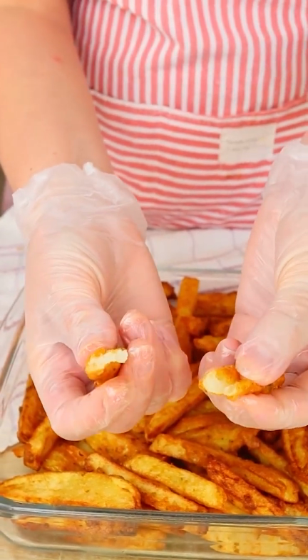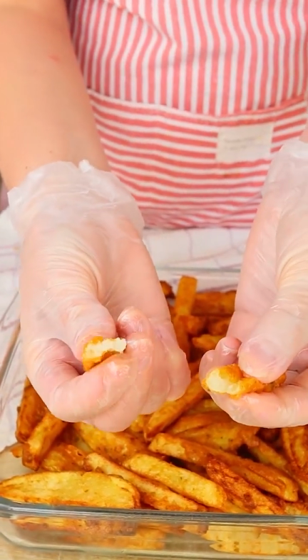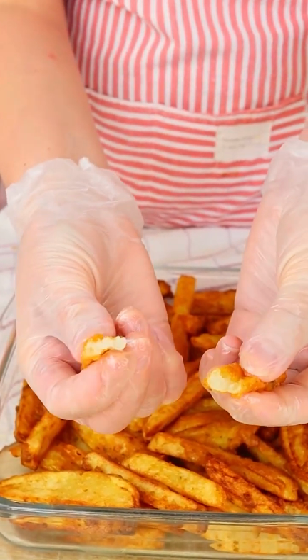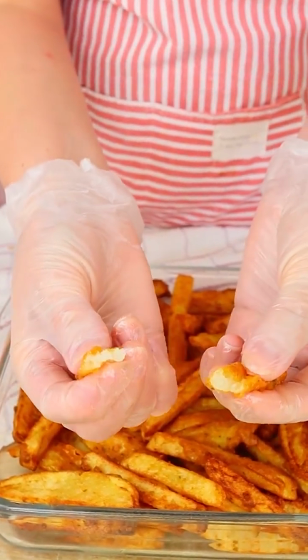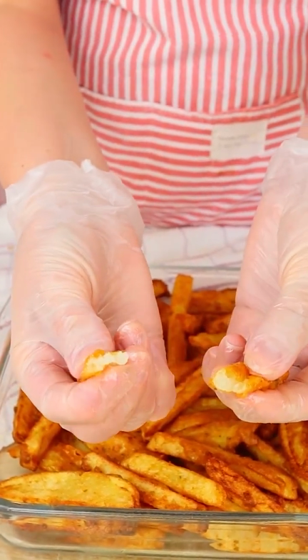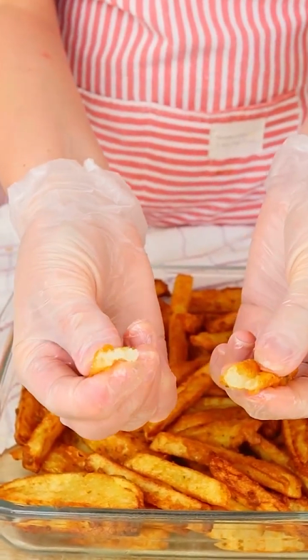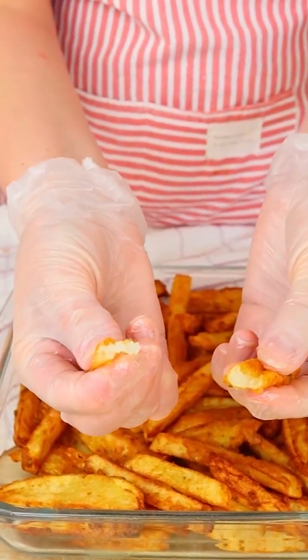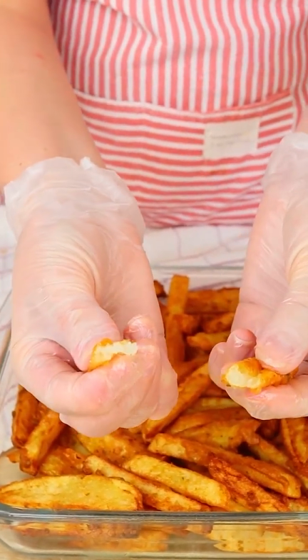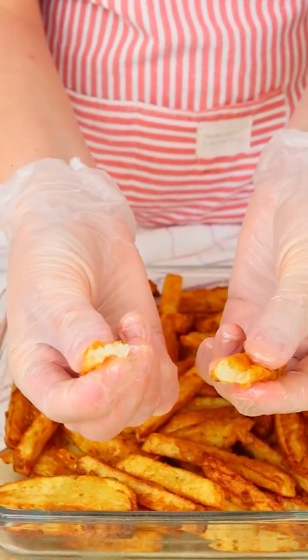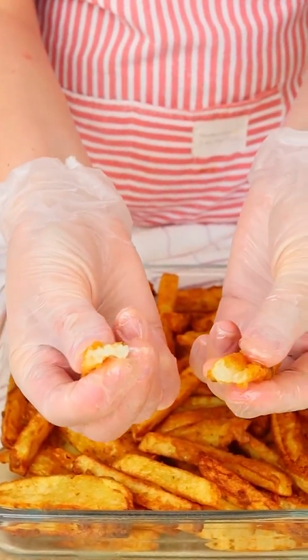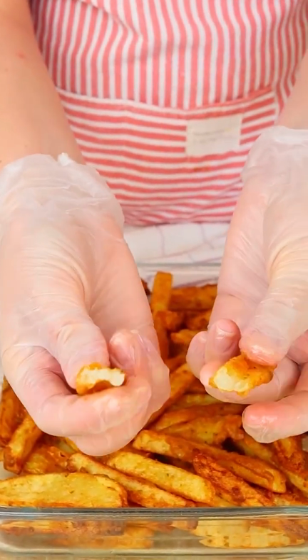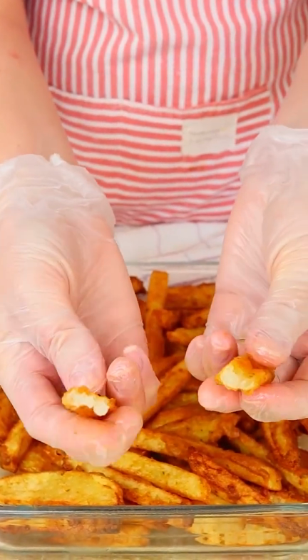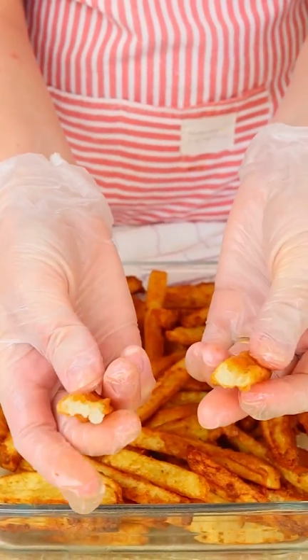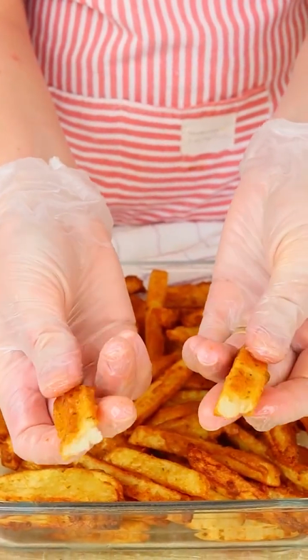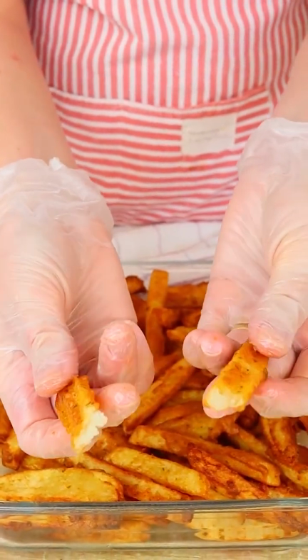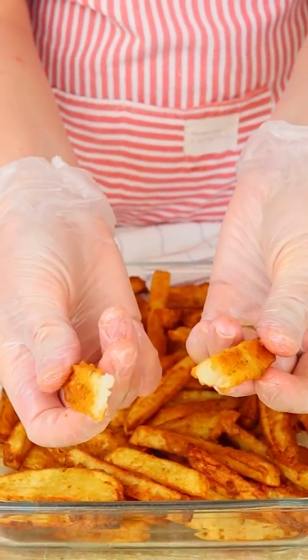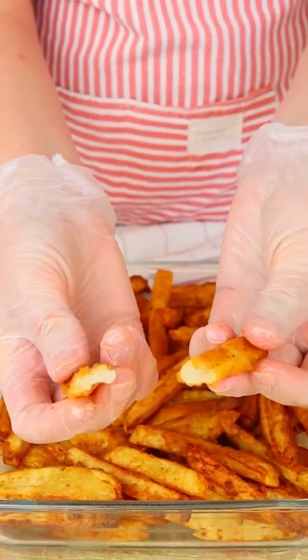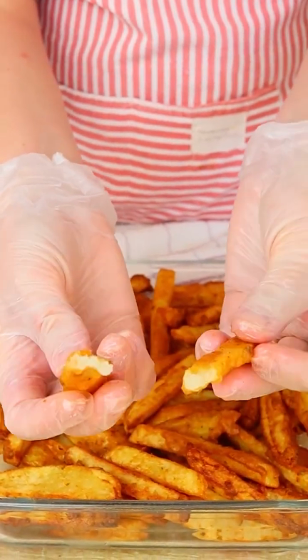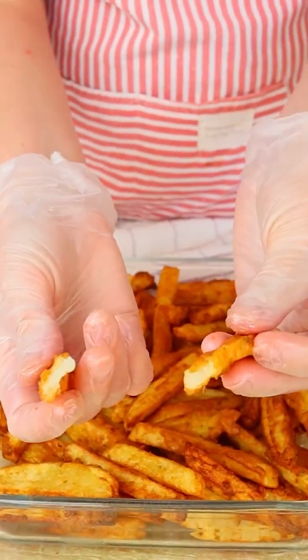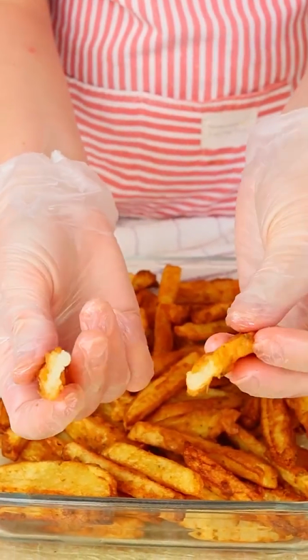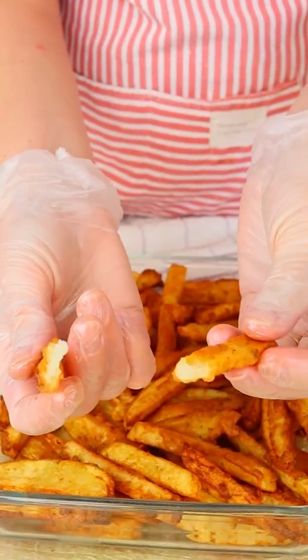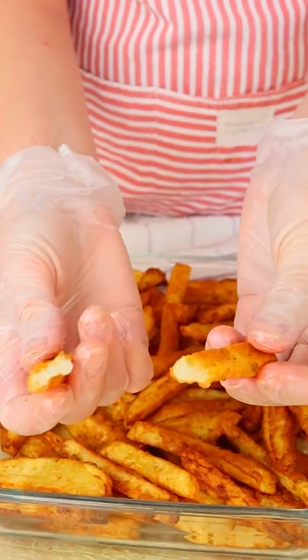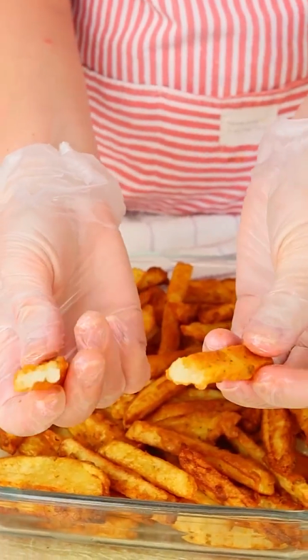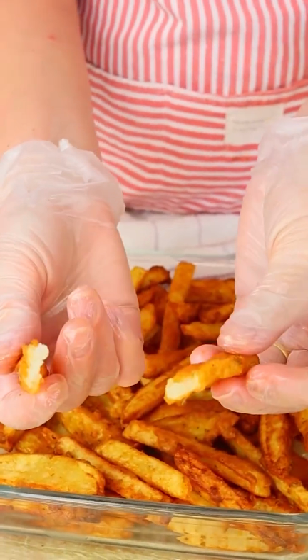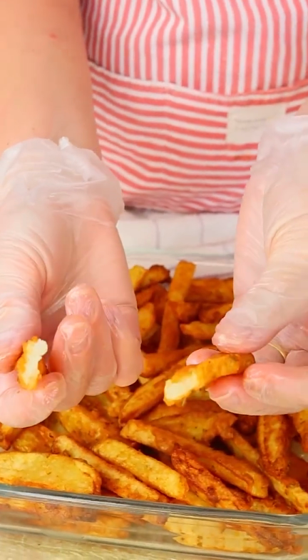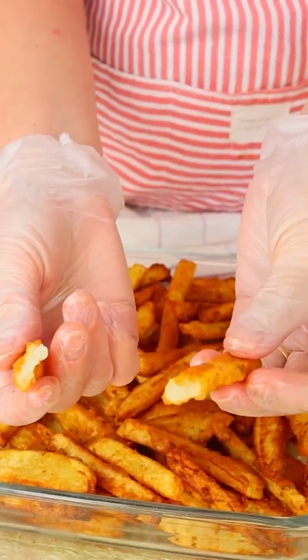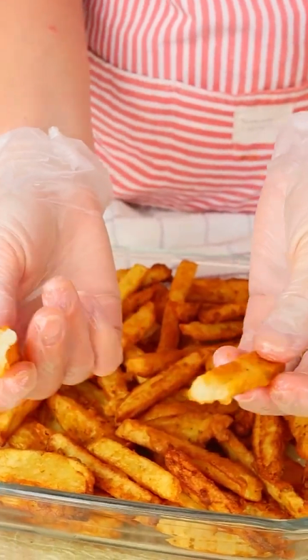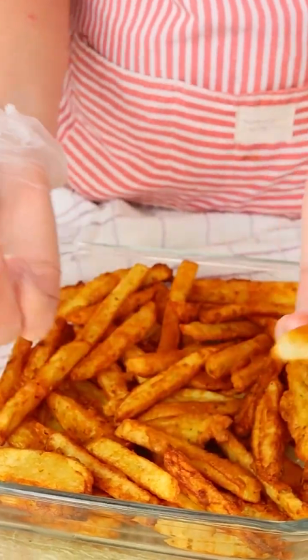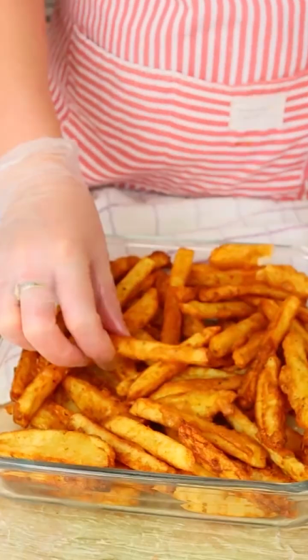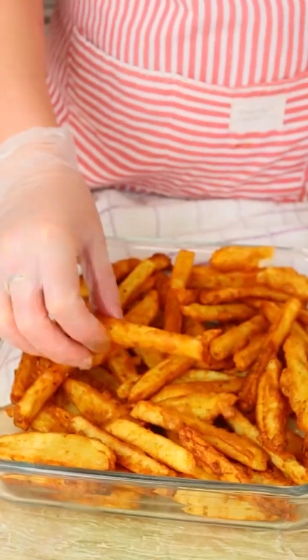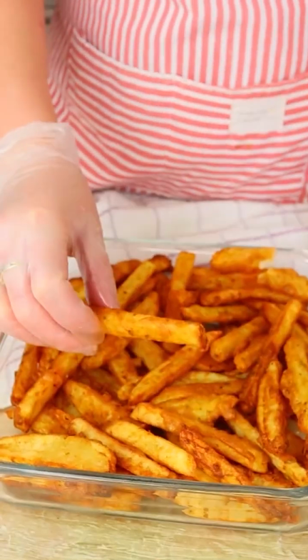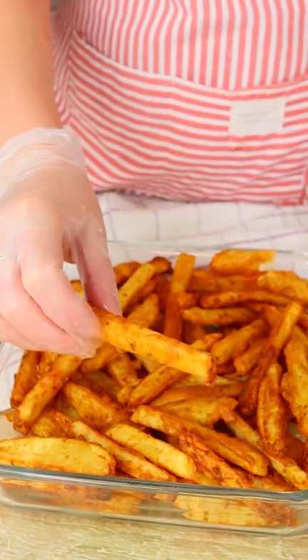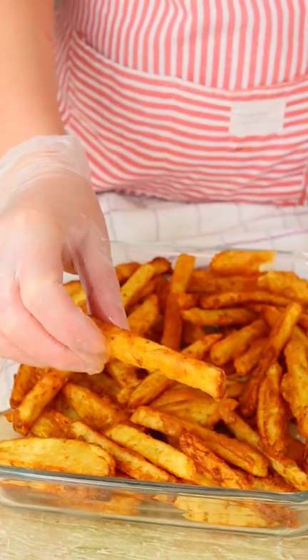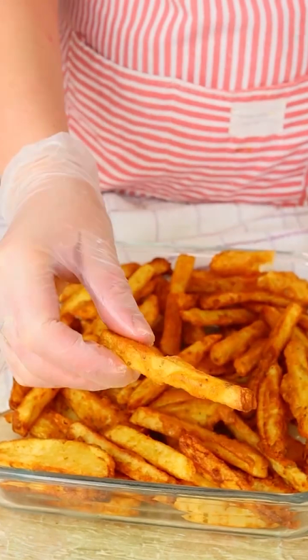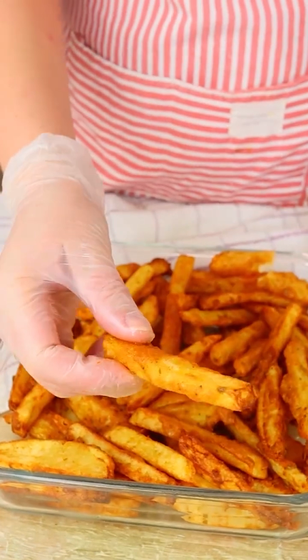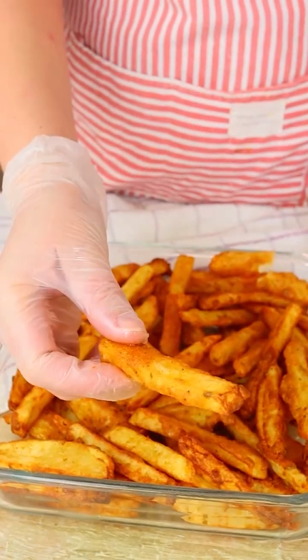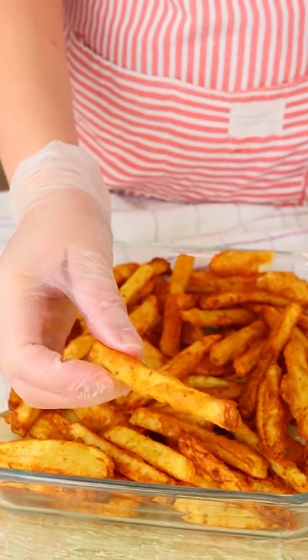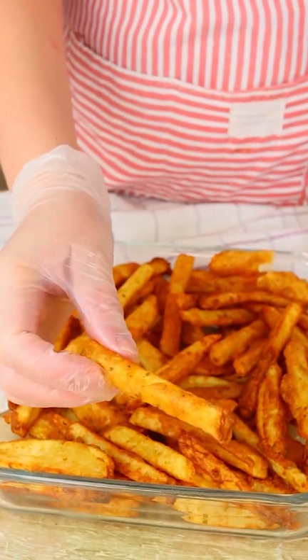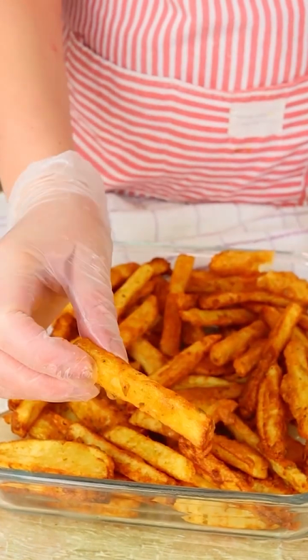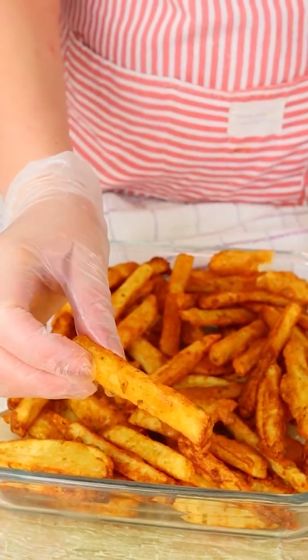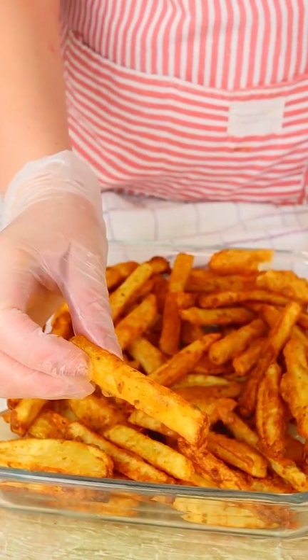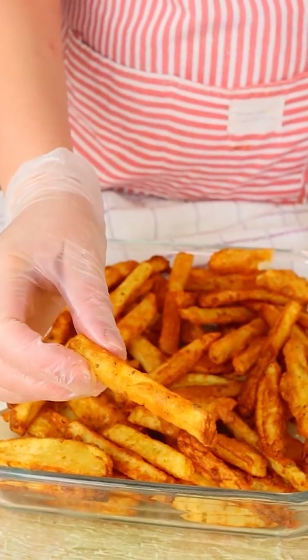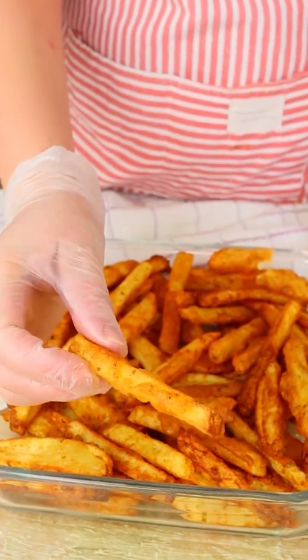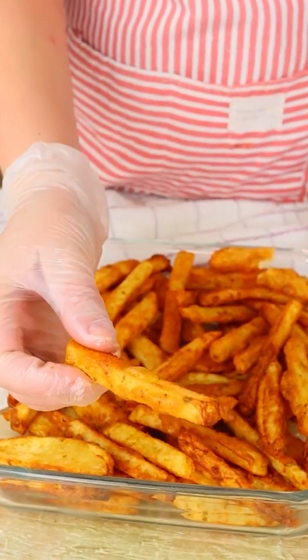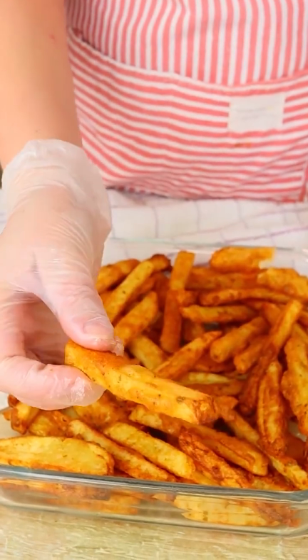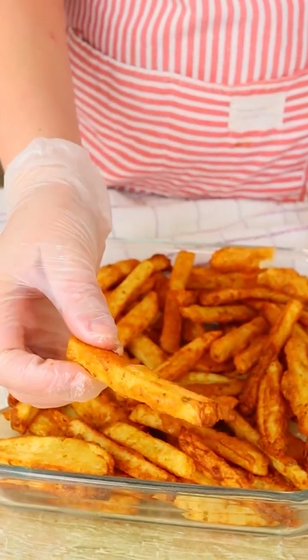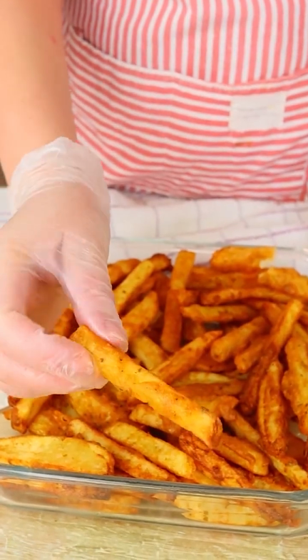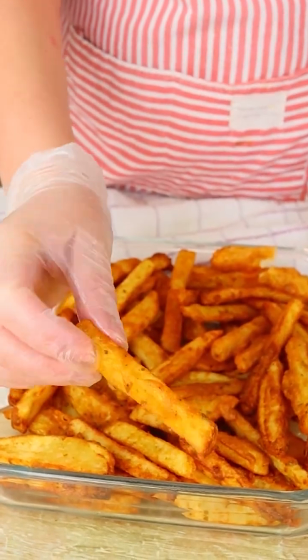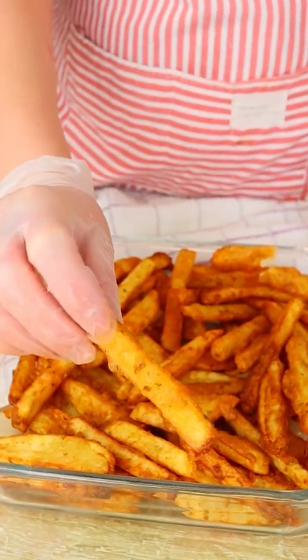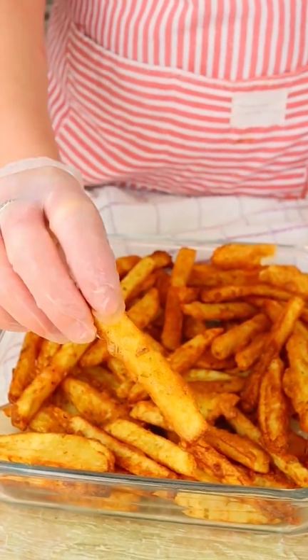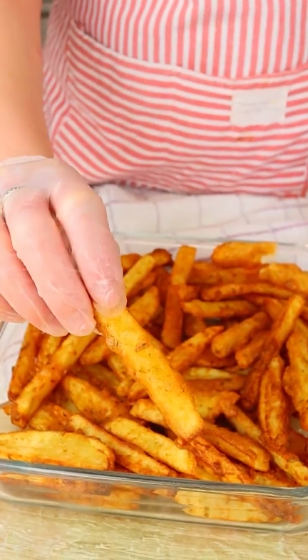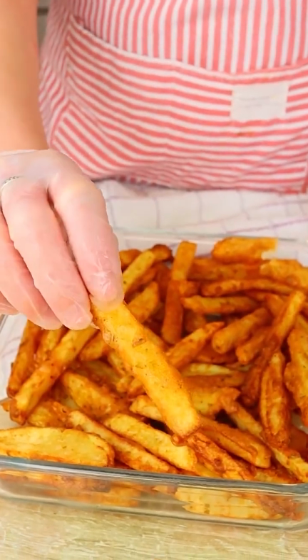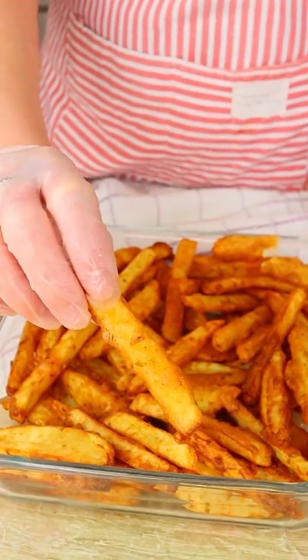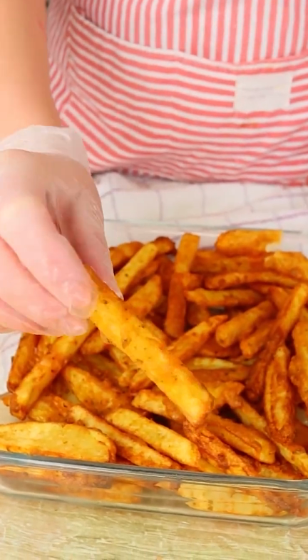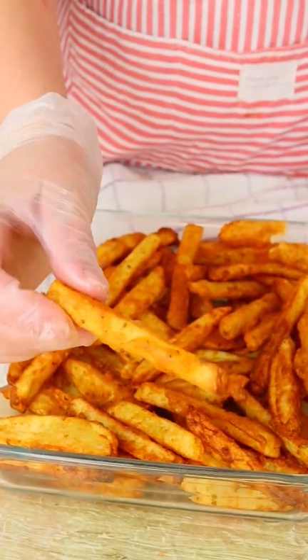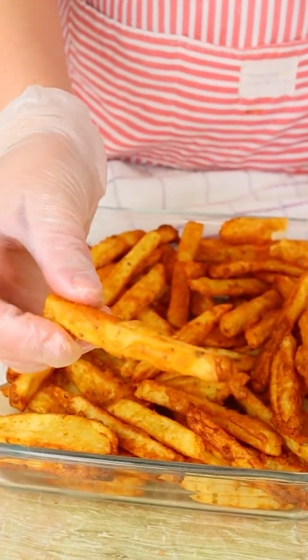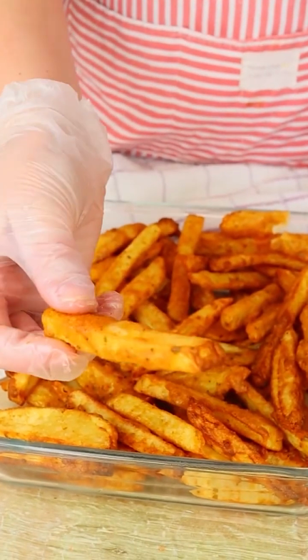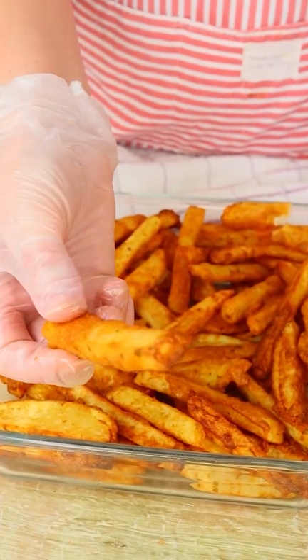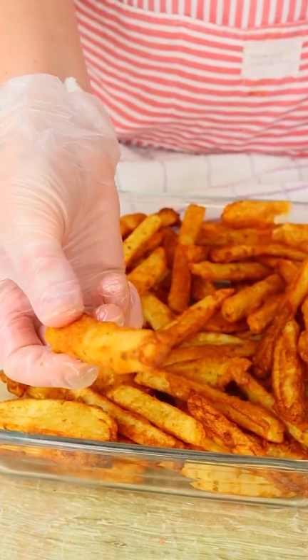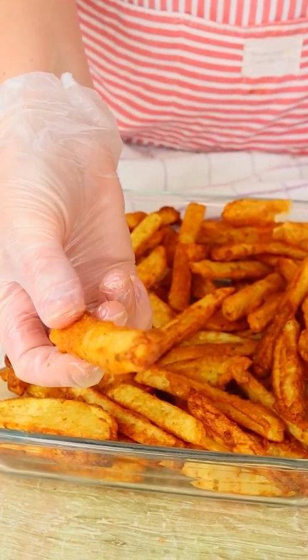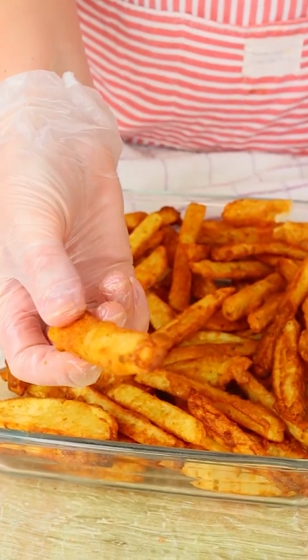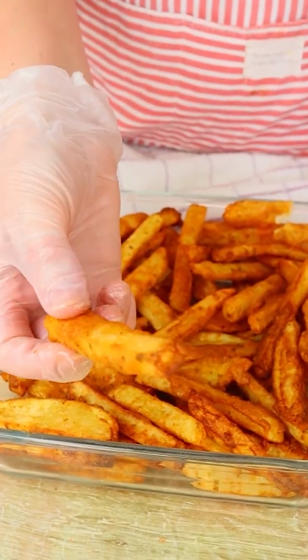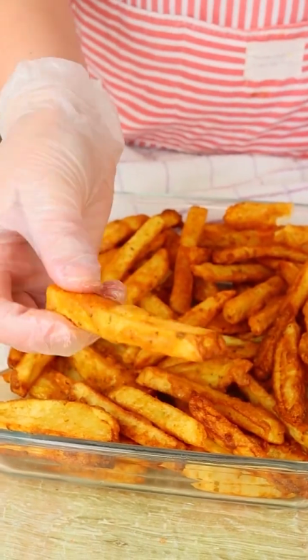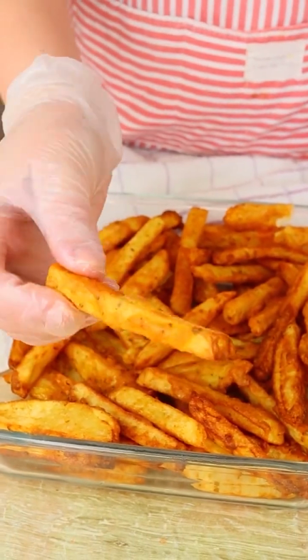Now guys, excuse me, but I'm gonna enjoy these amazing potatoes. Bye bye!